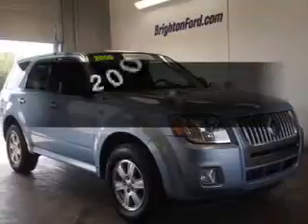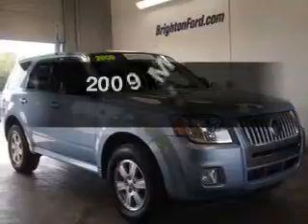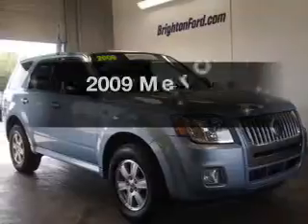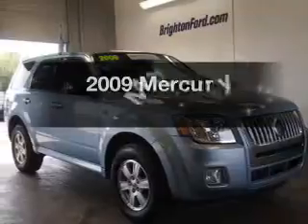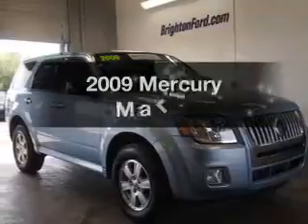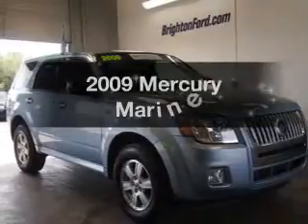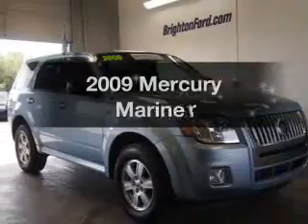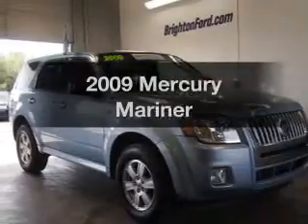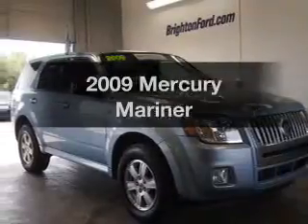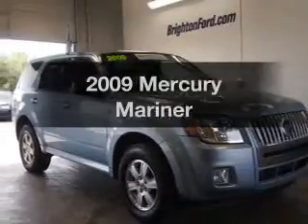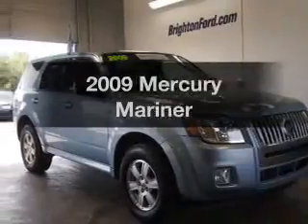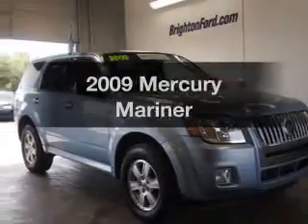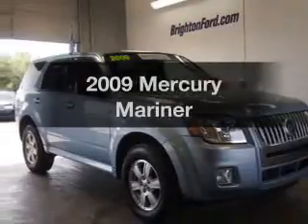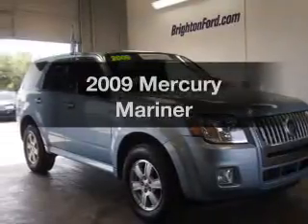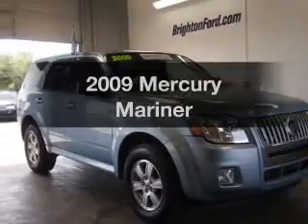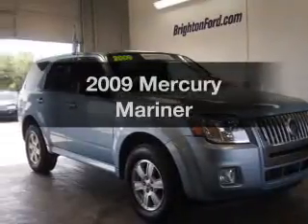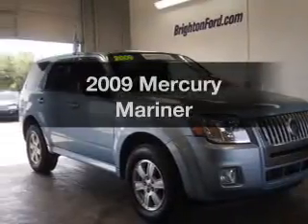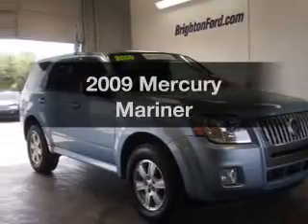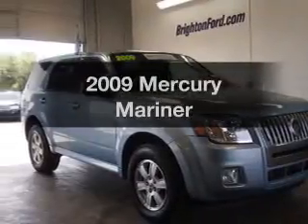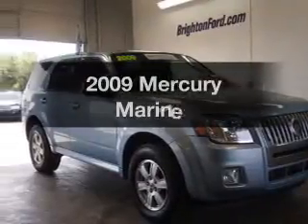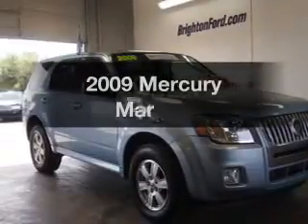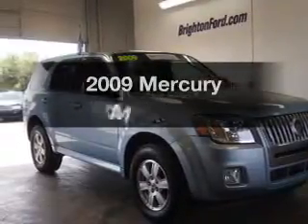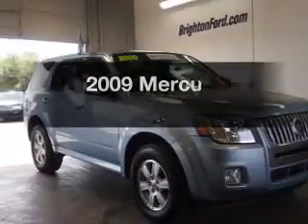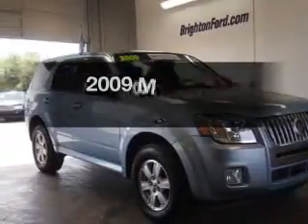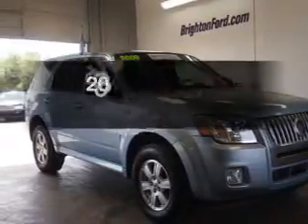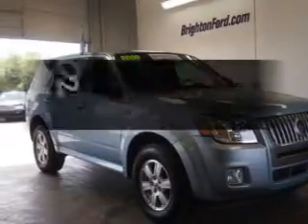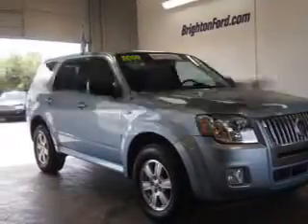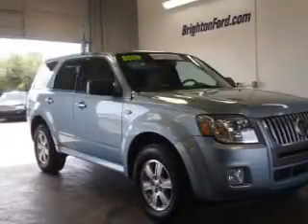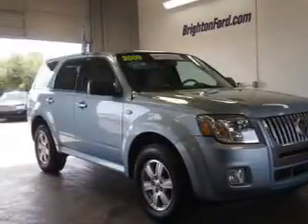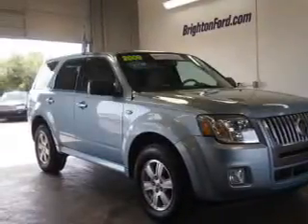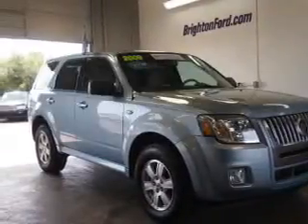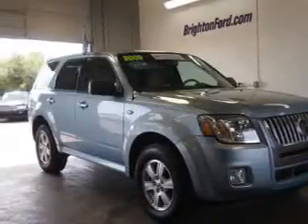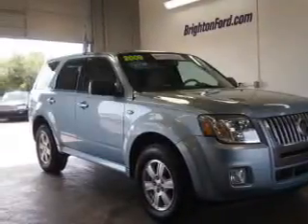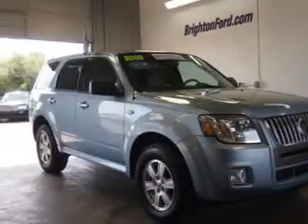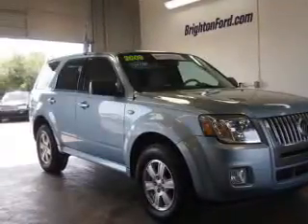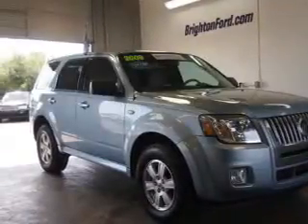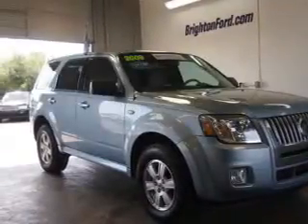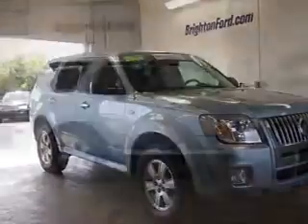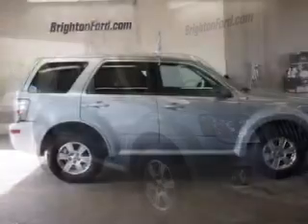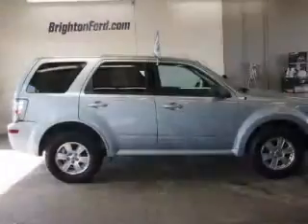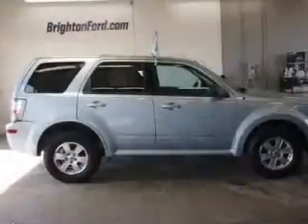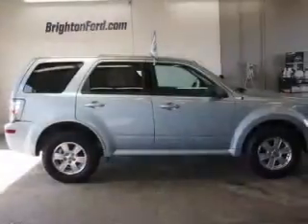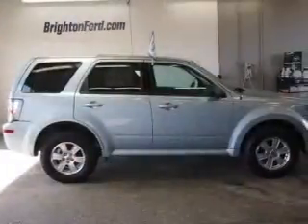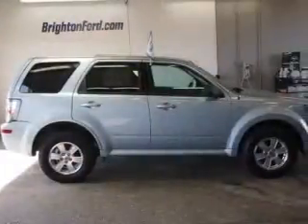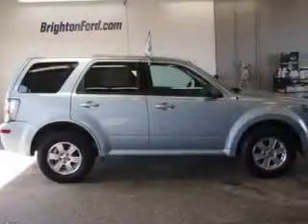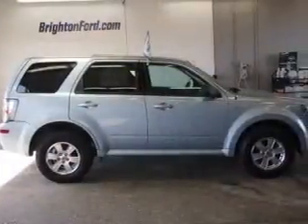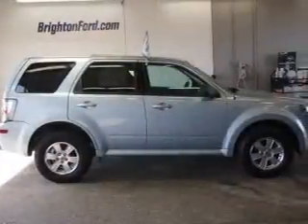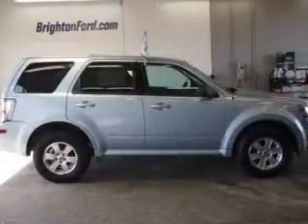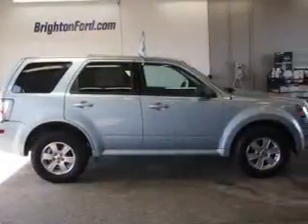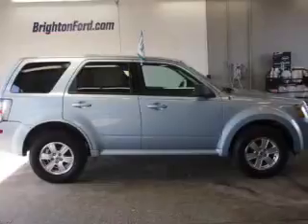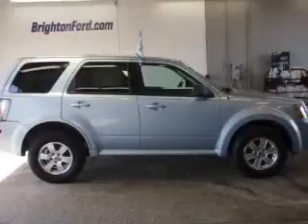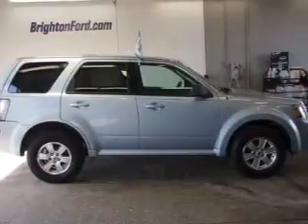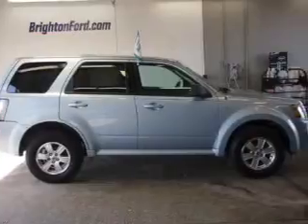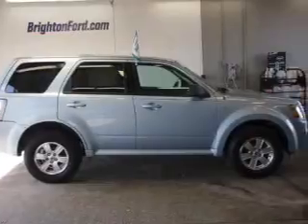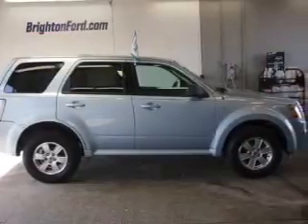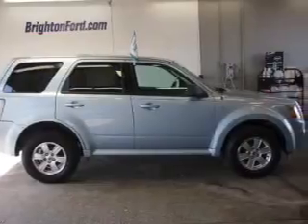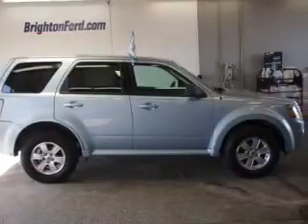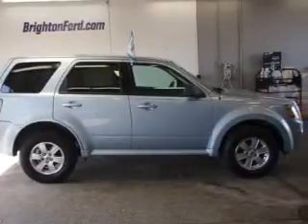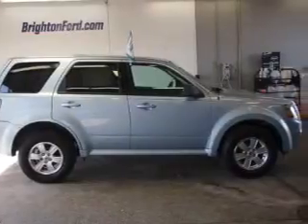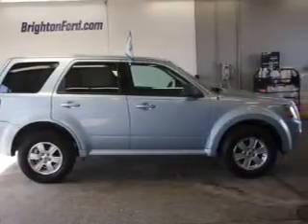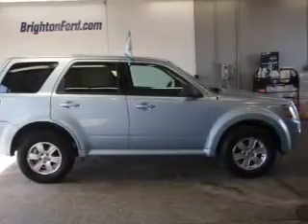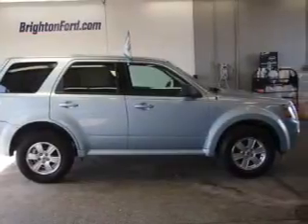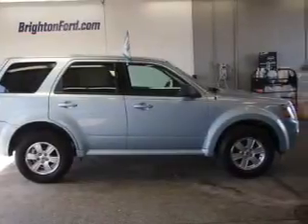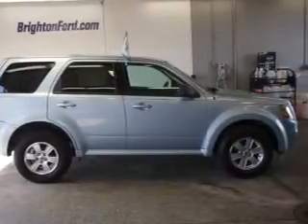Introducing the 2009 Mercury Mariner. If you're looking for a first-rate auto, this one could be yours today.